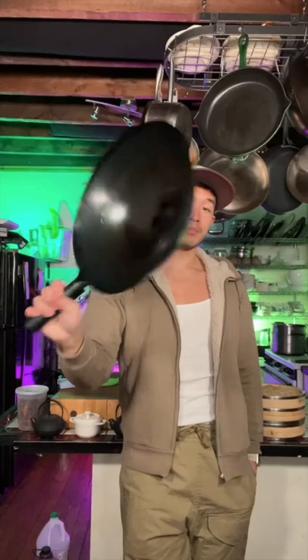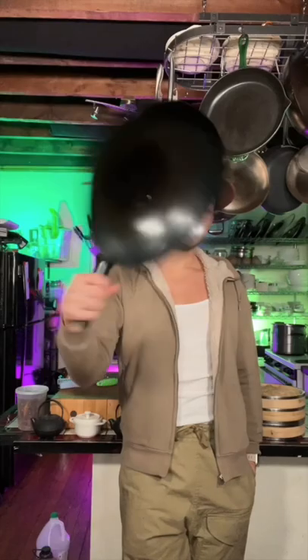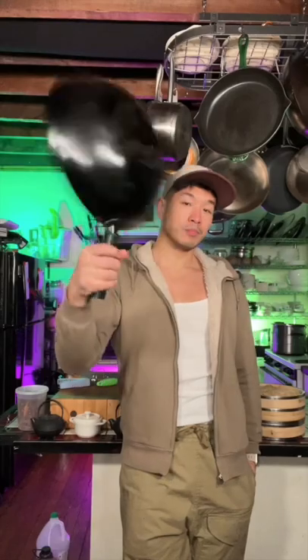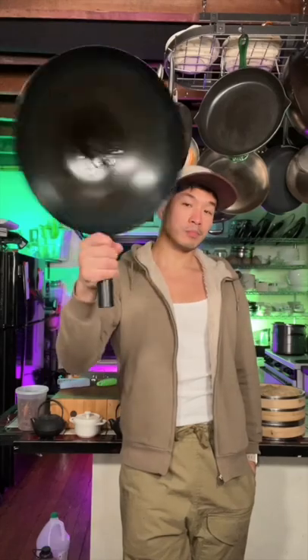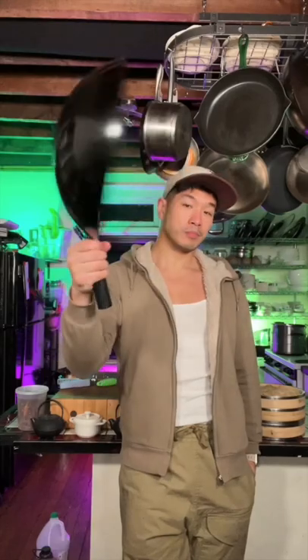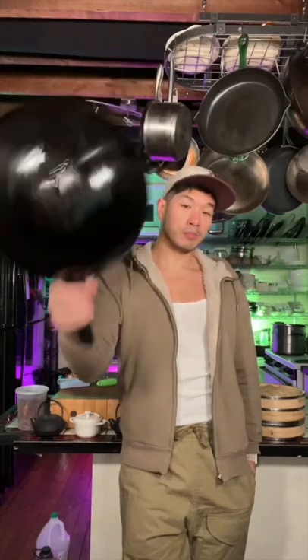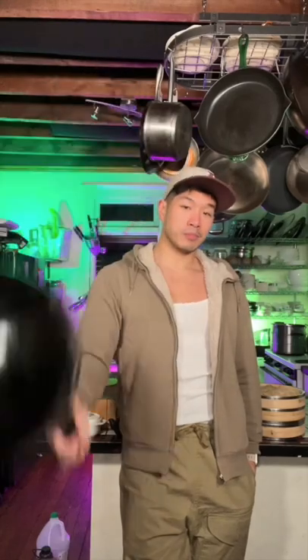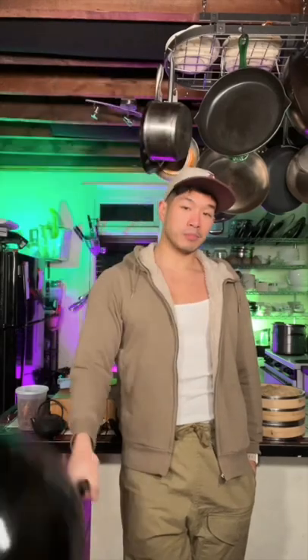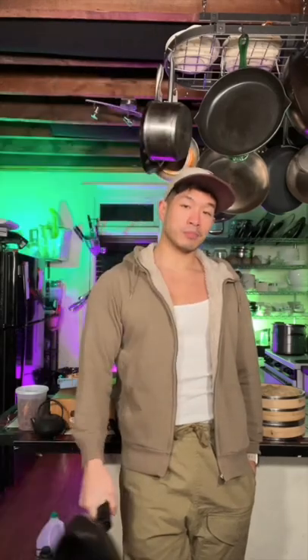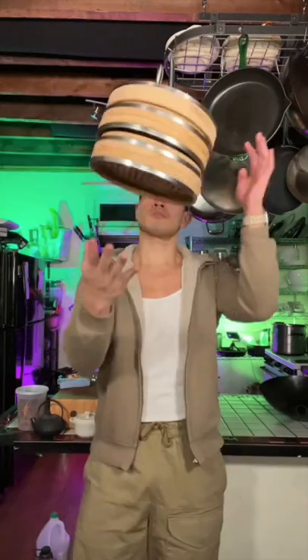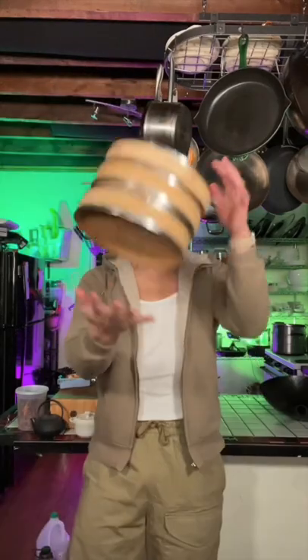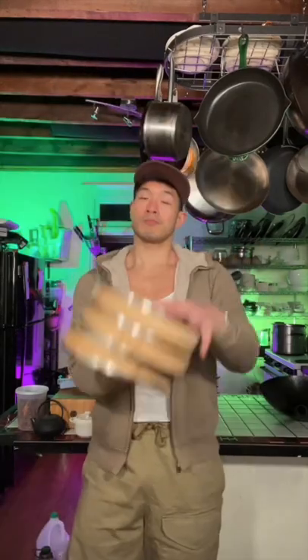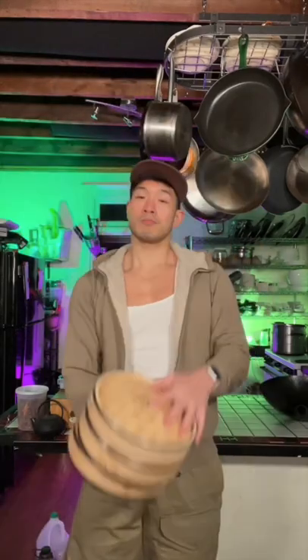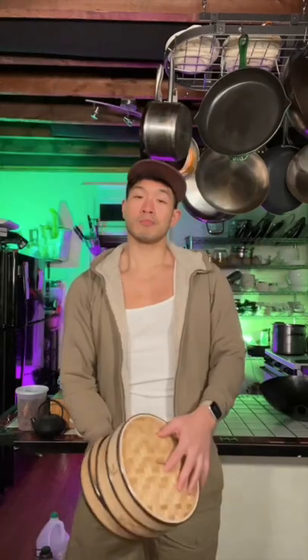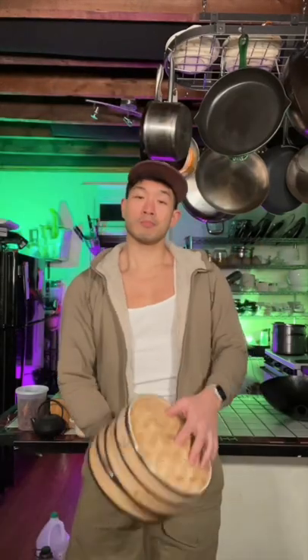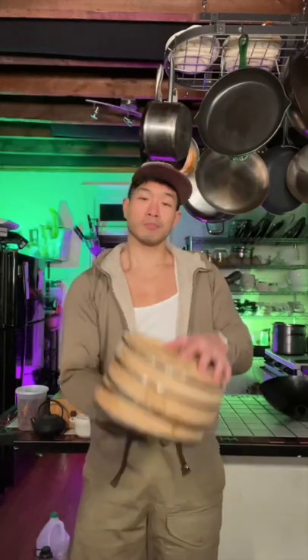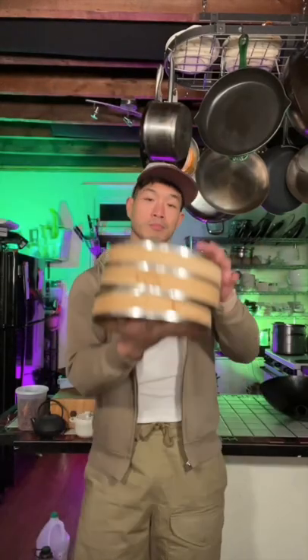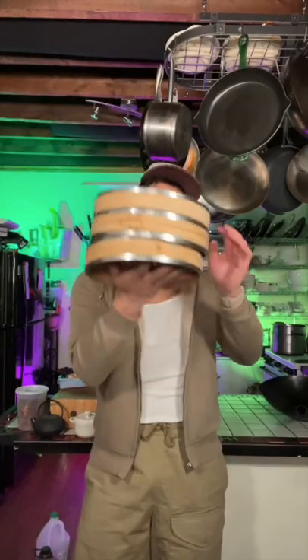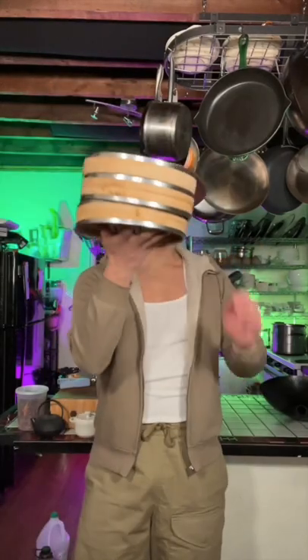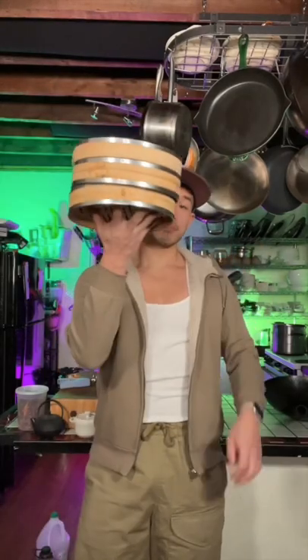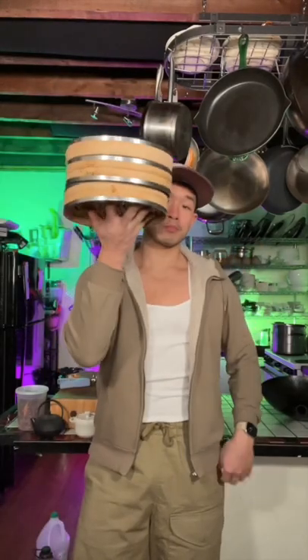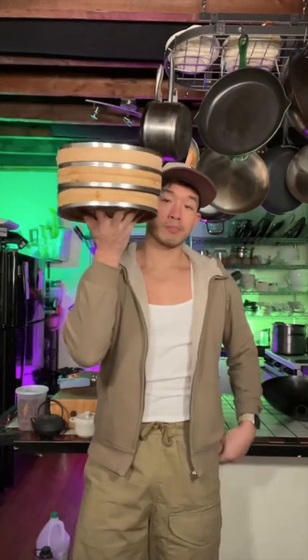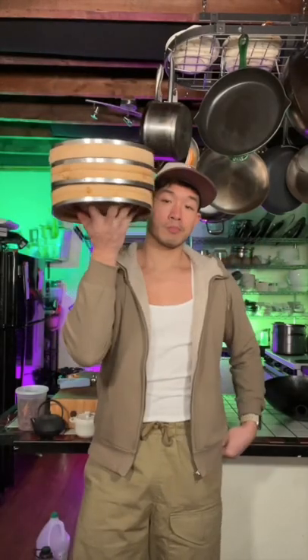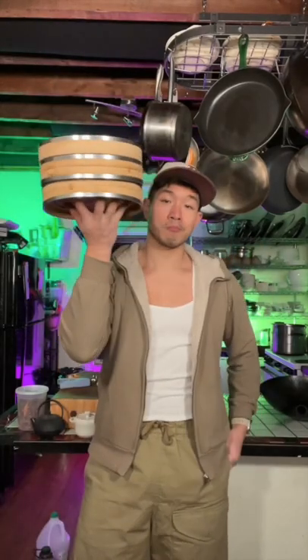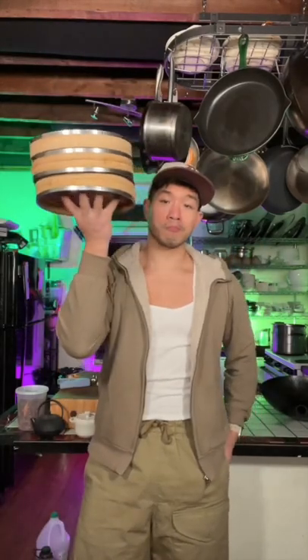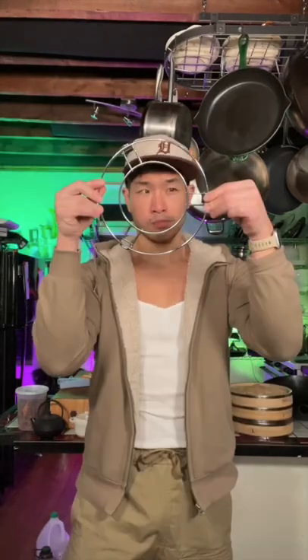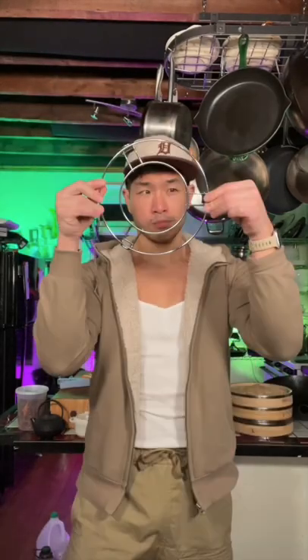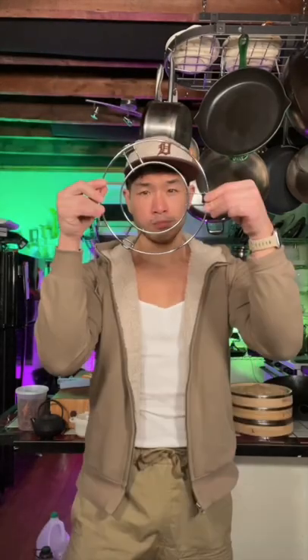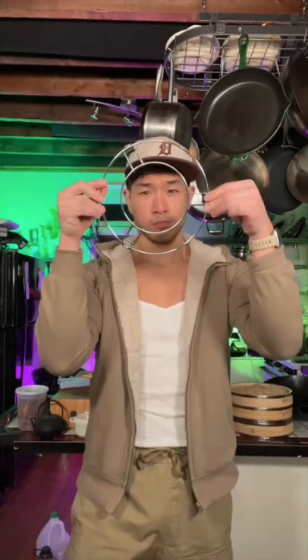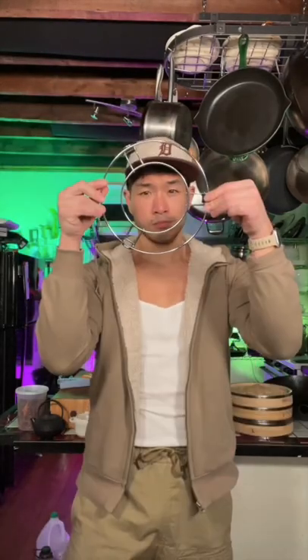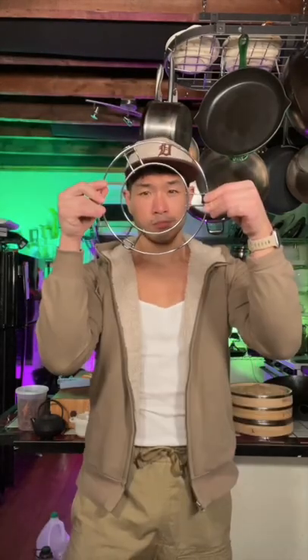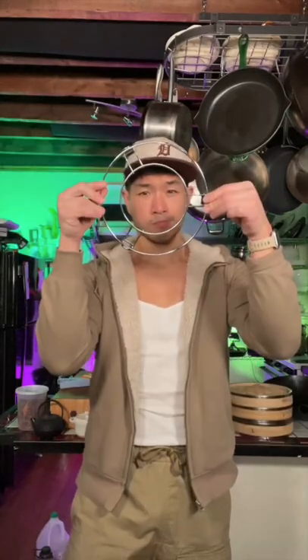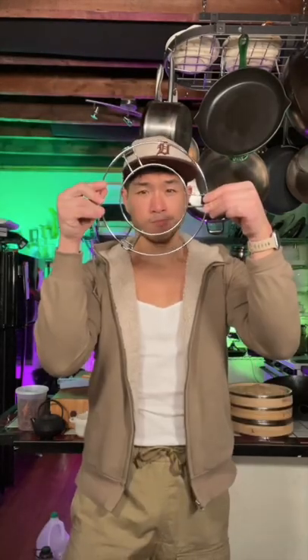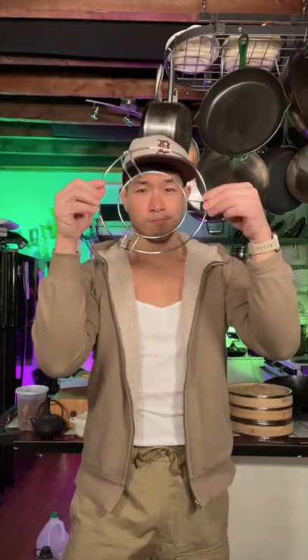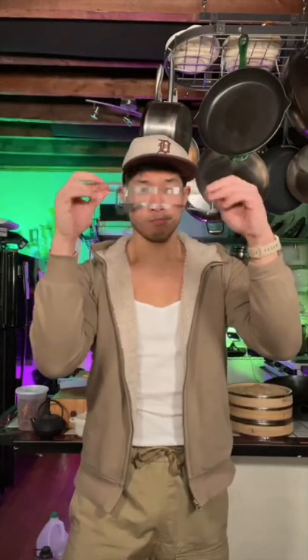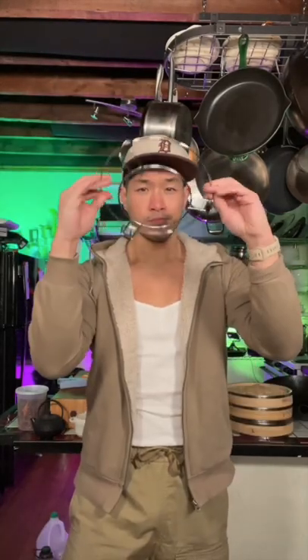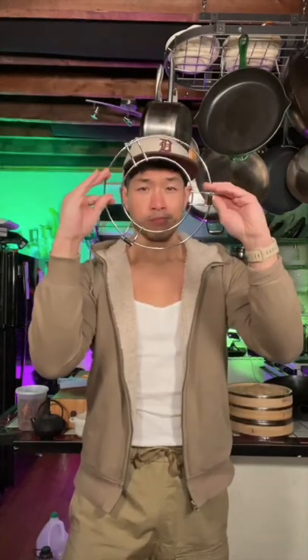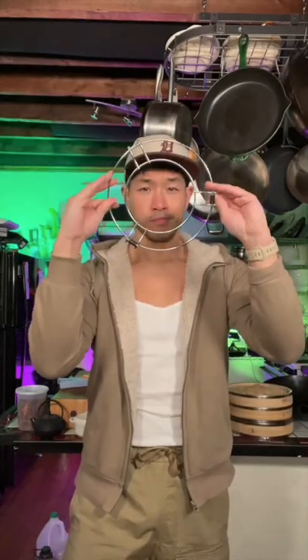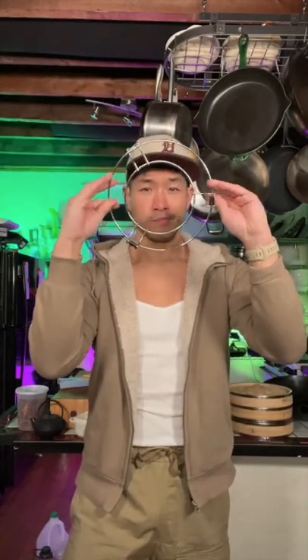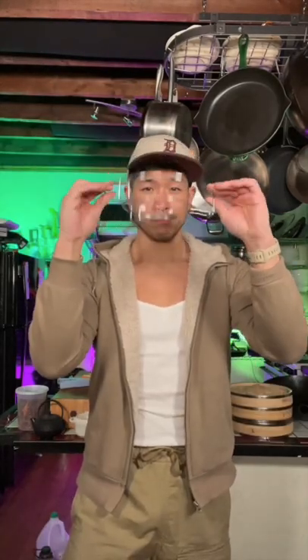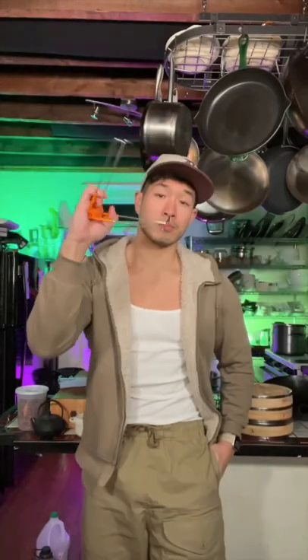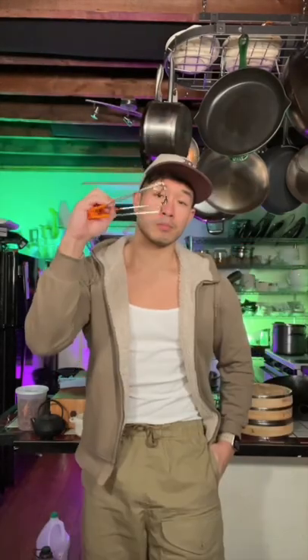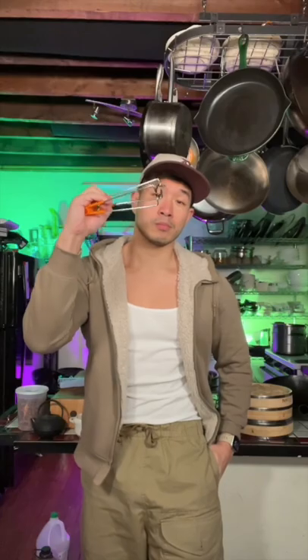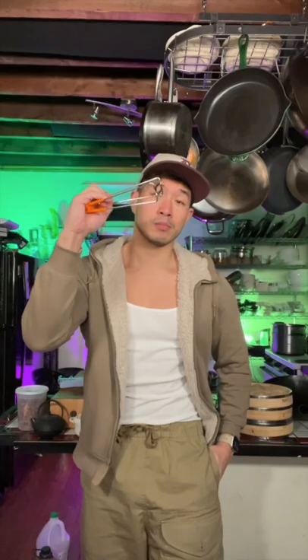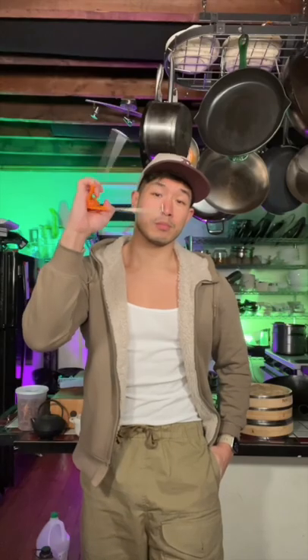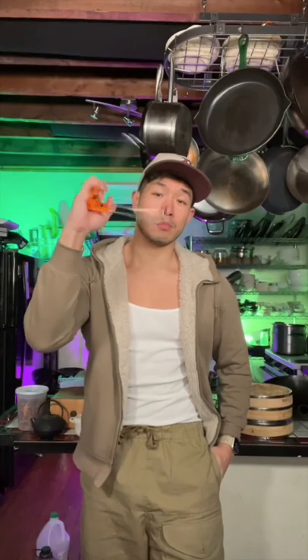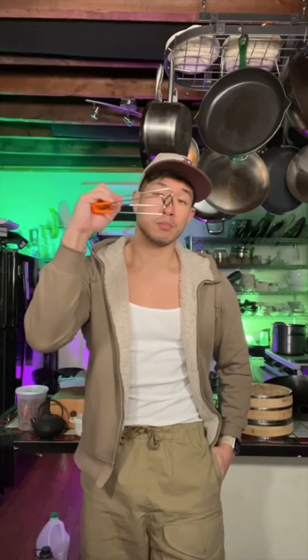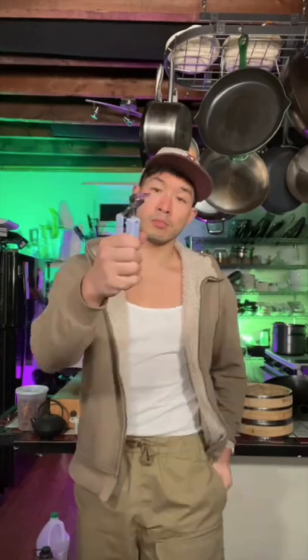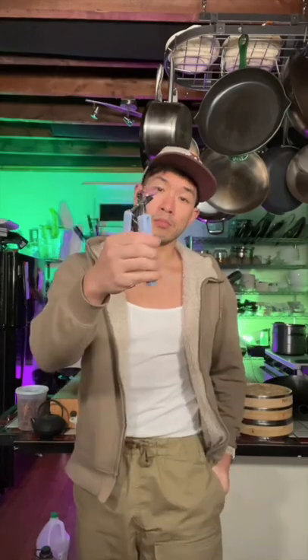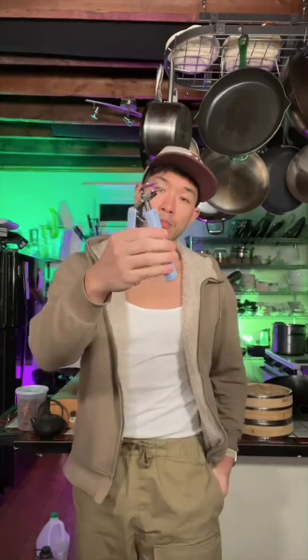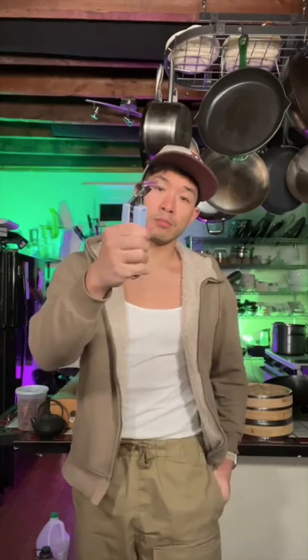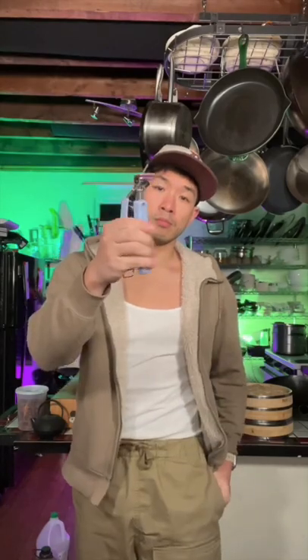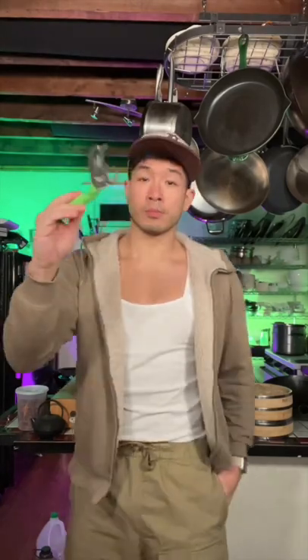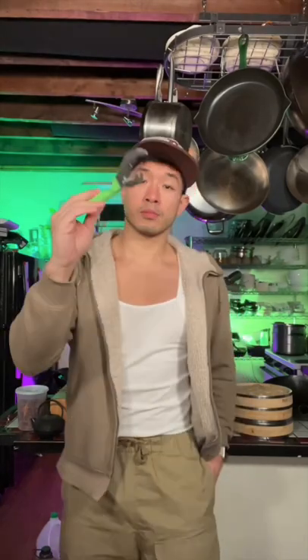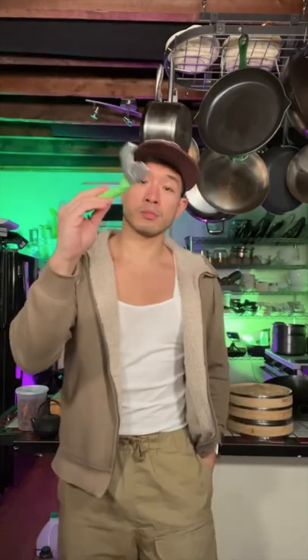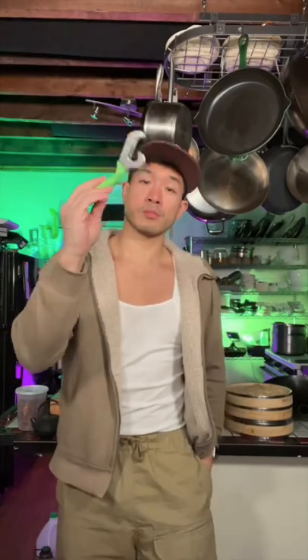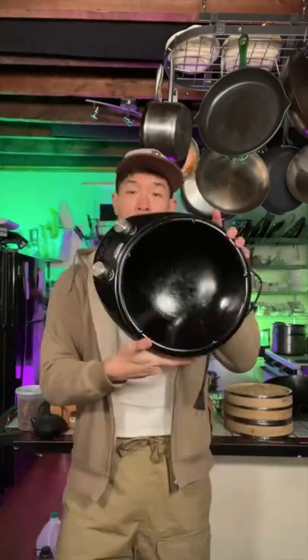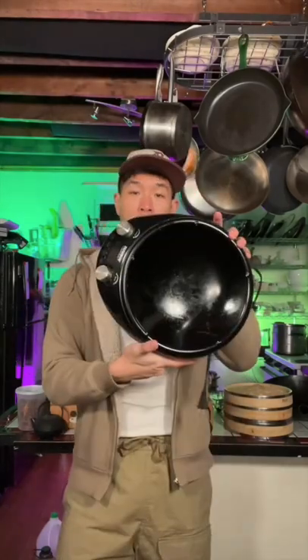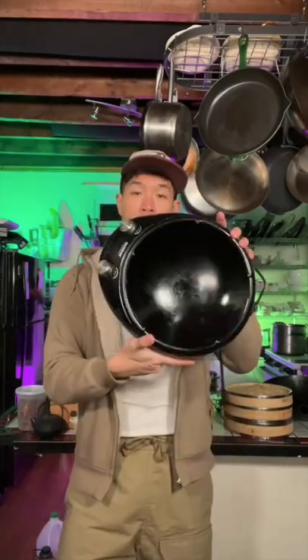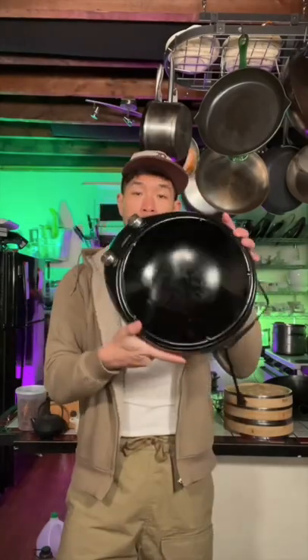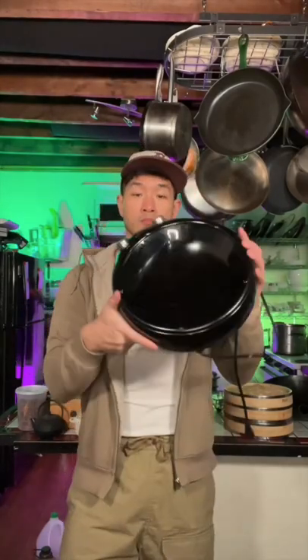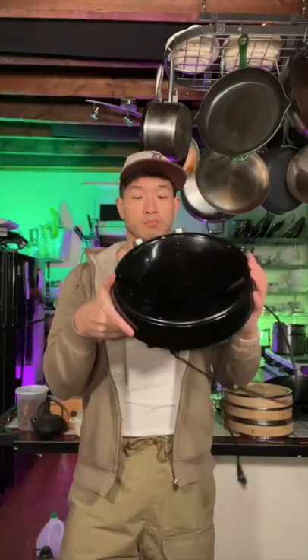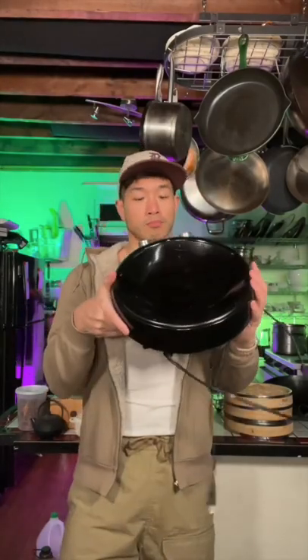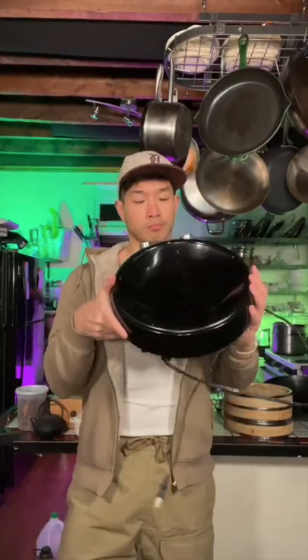Today I'm going to show you how to turn your wok into the best steamer in your kitchen. It might require a couple of add-ons, but definitely nothing that is more expensive than buying a standalone steamer on its own.